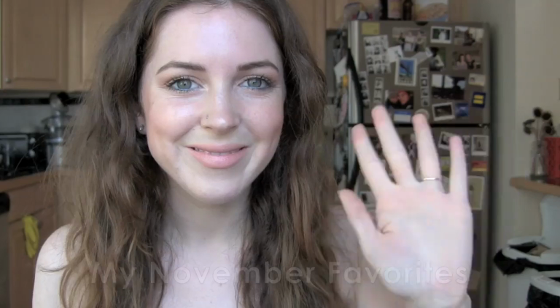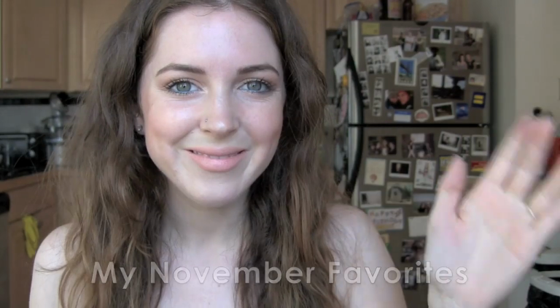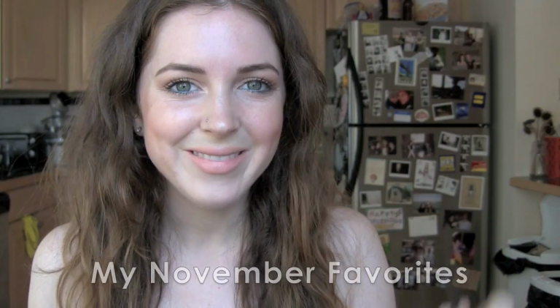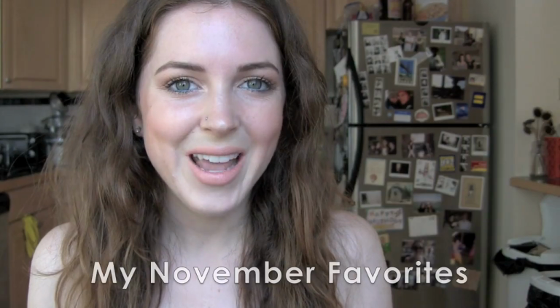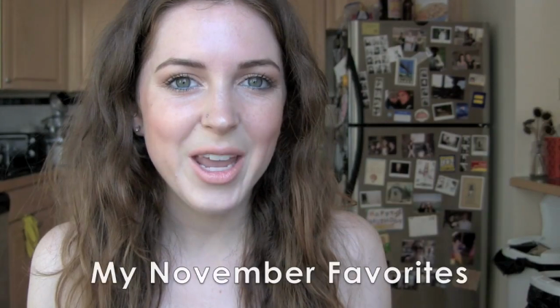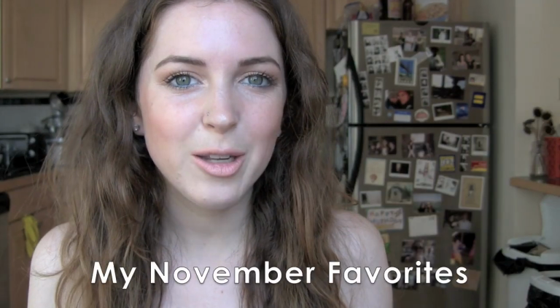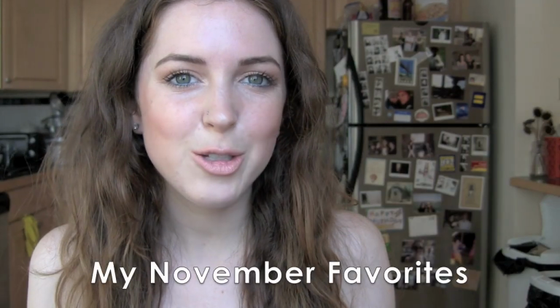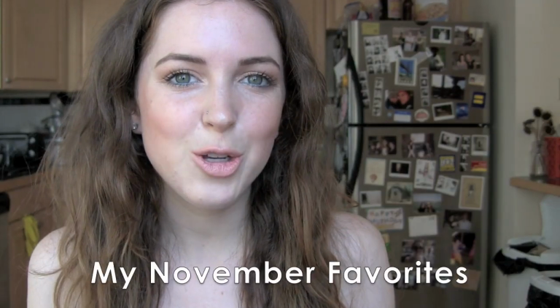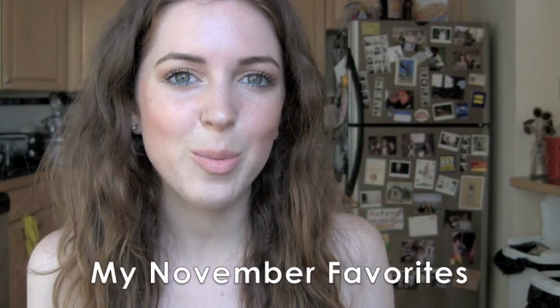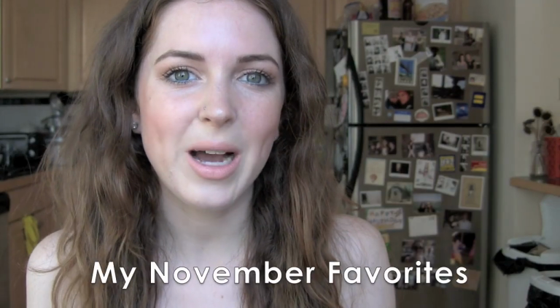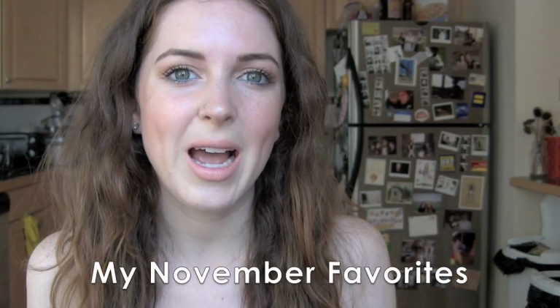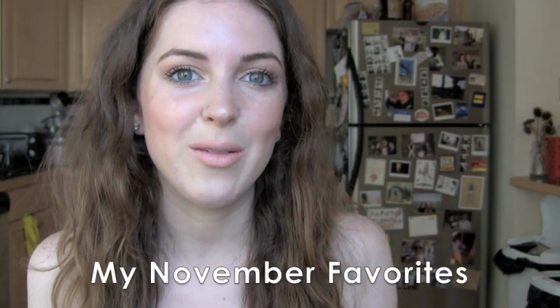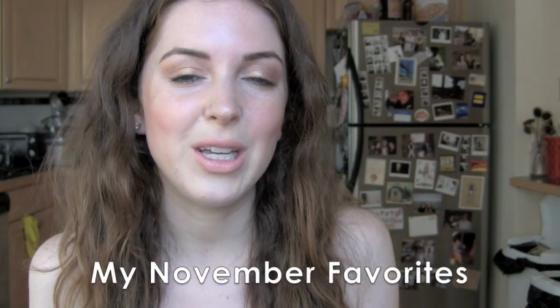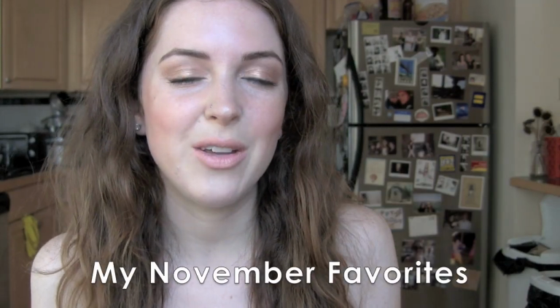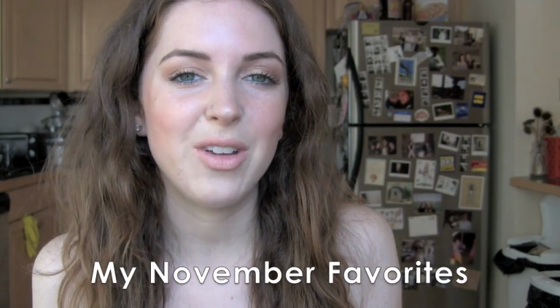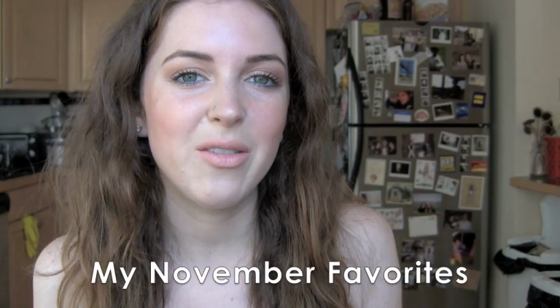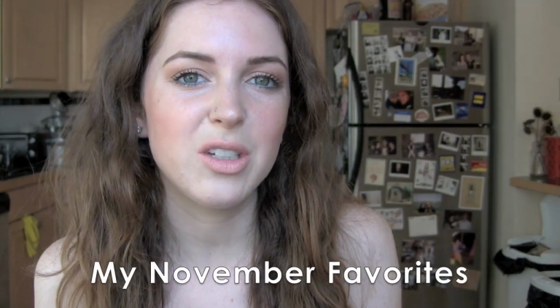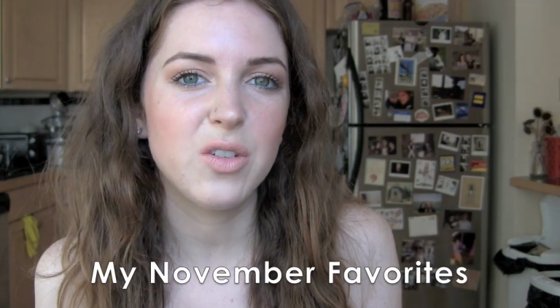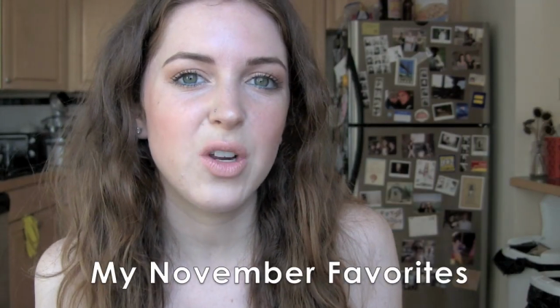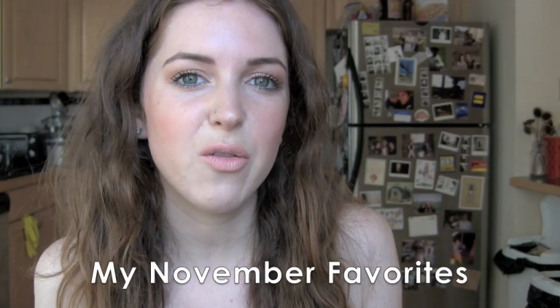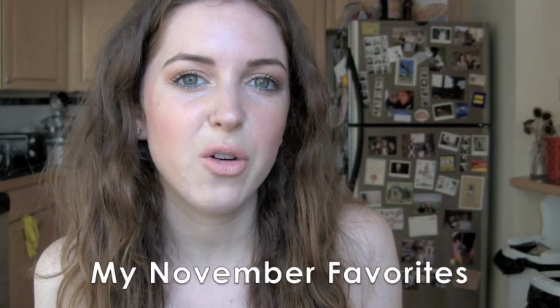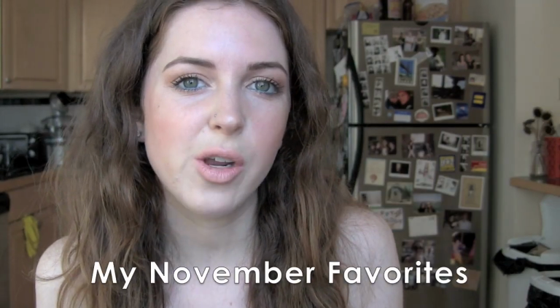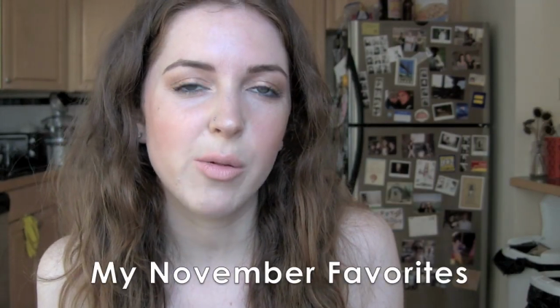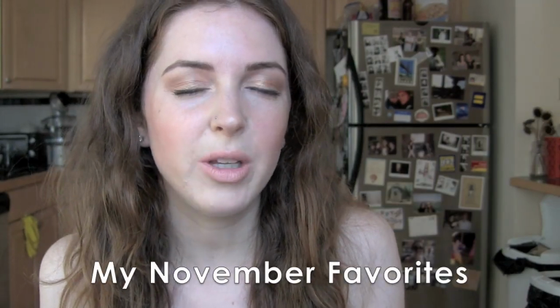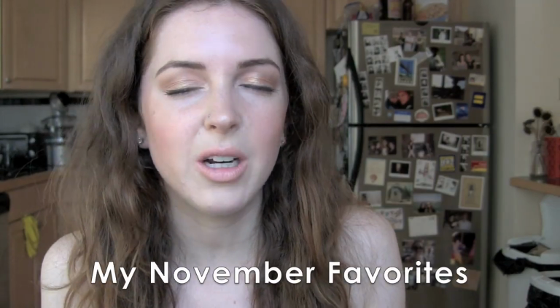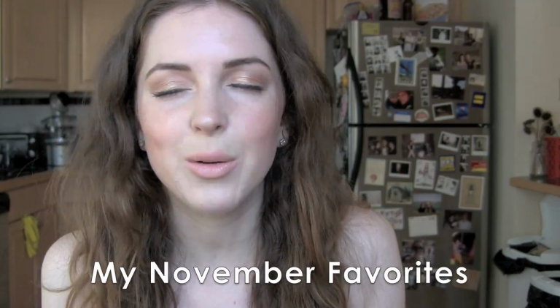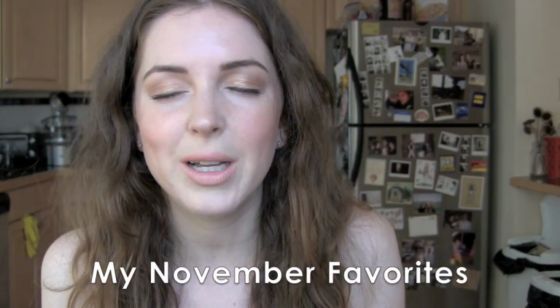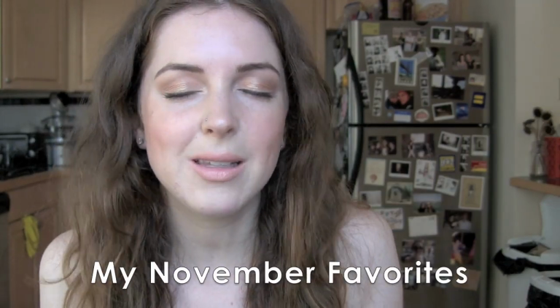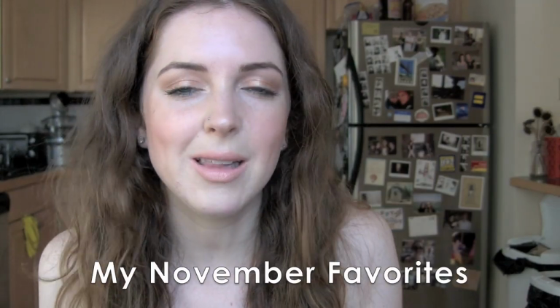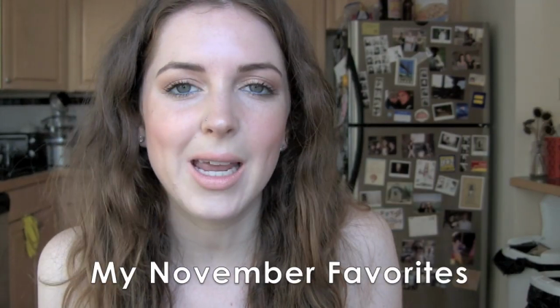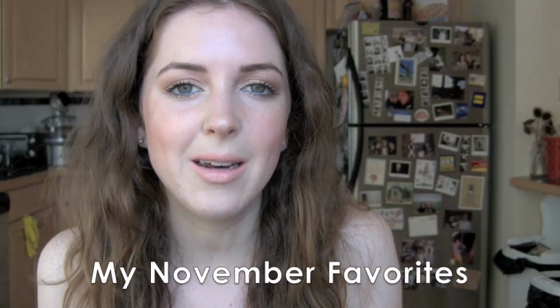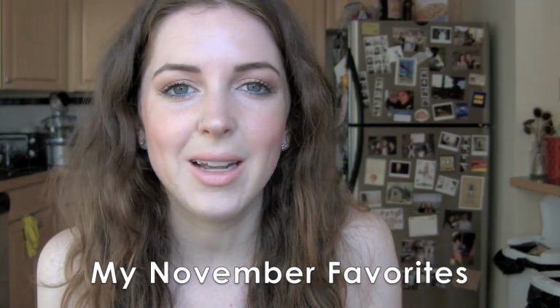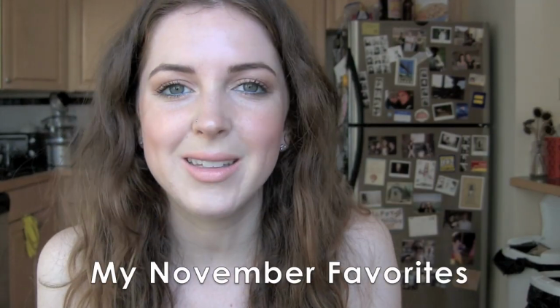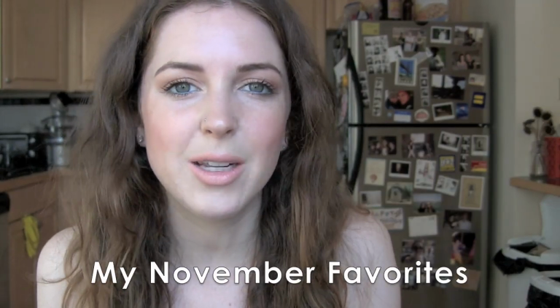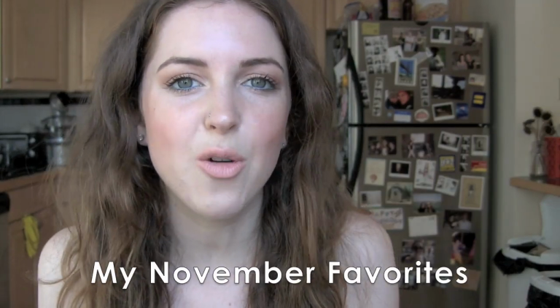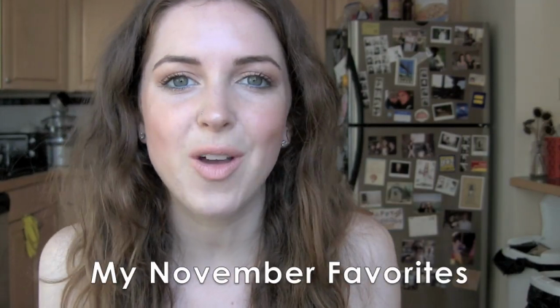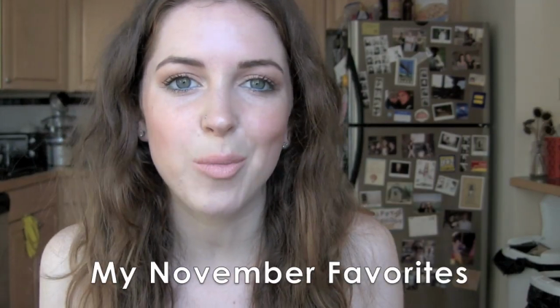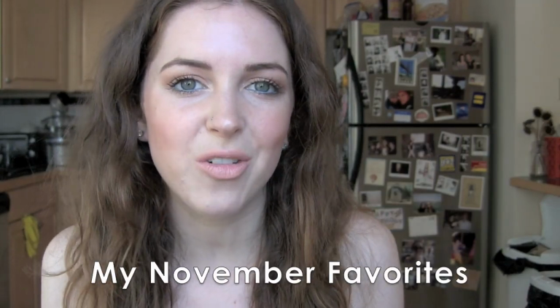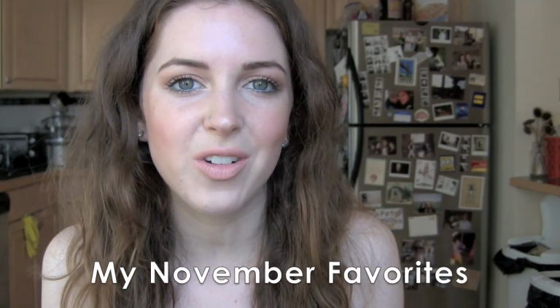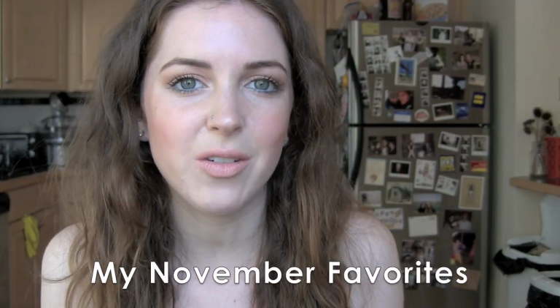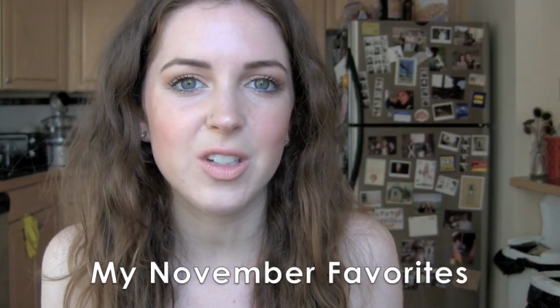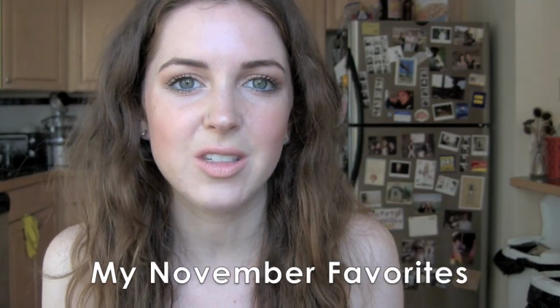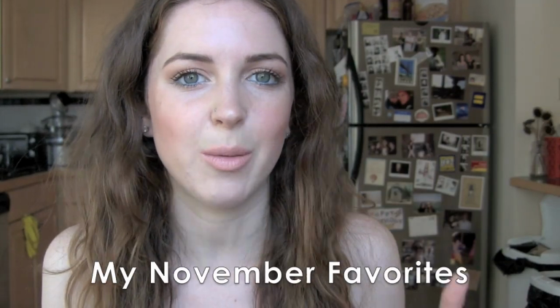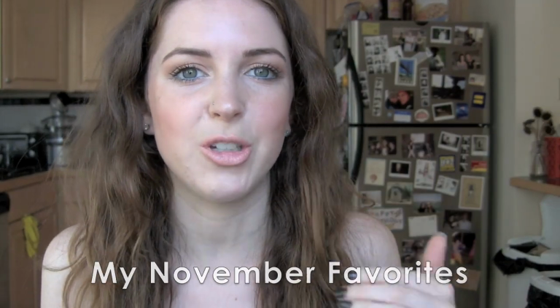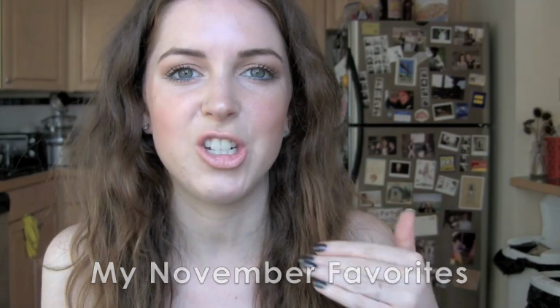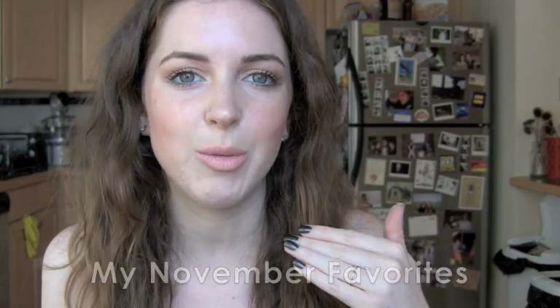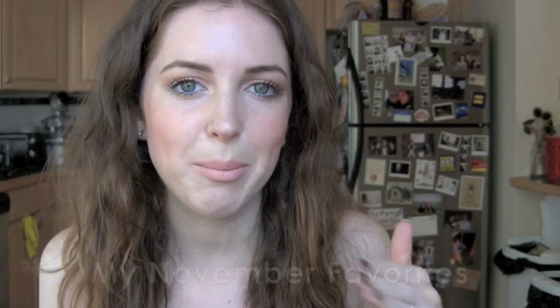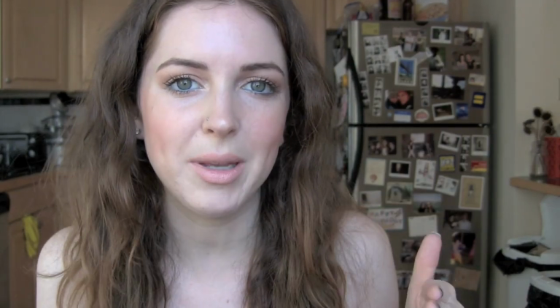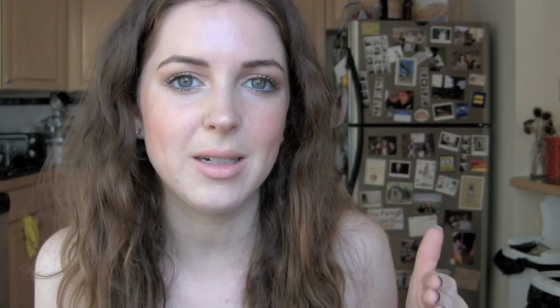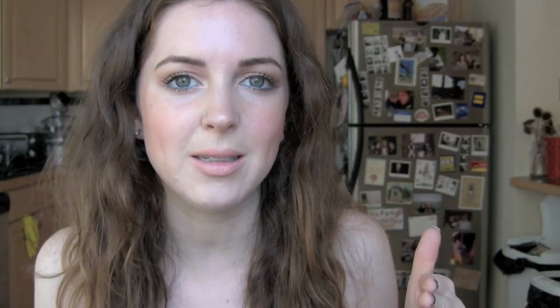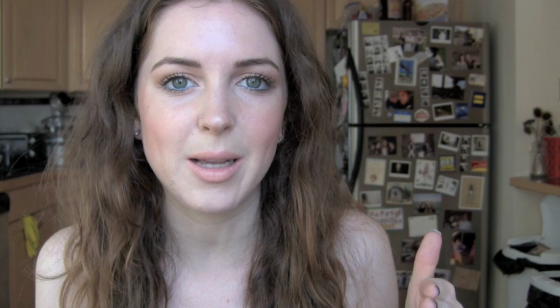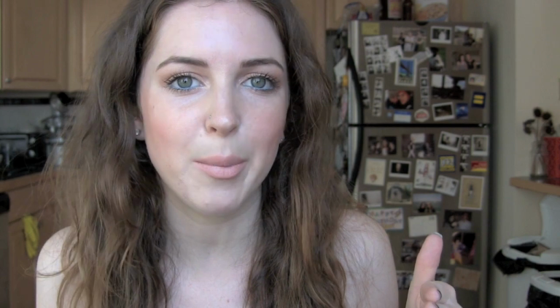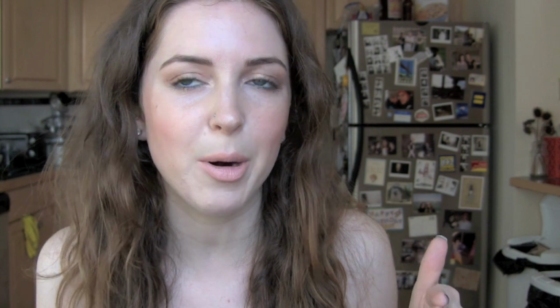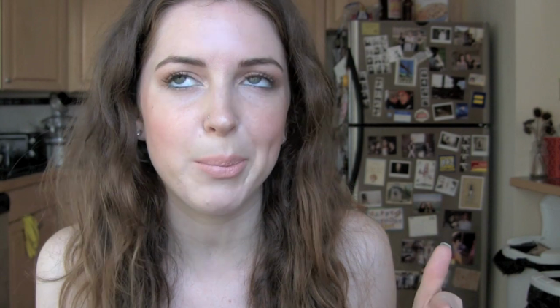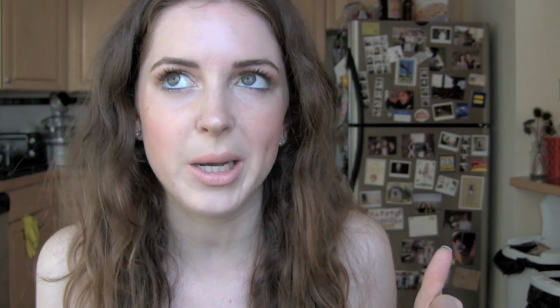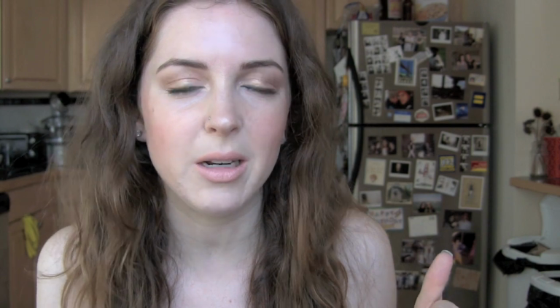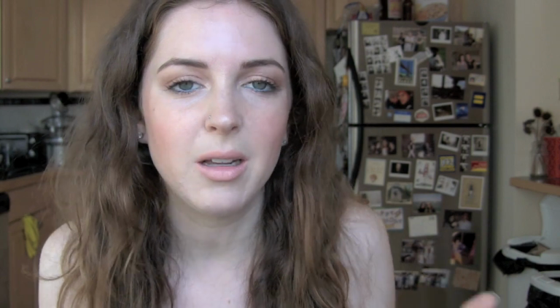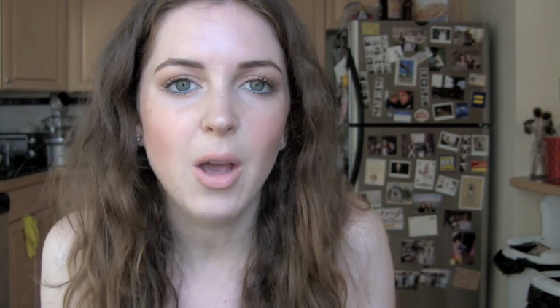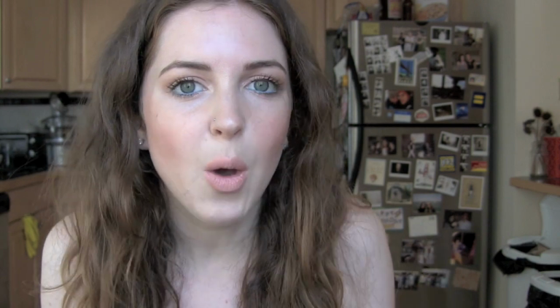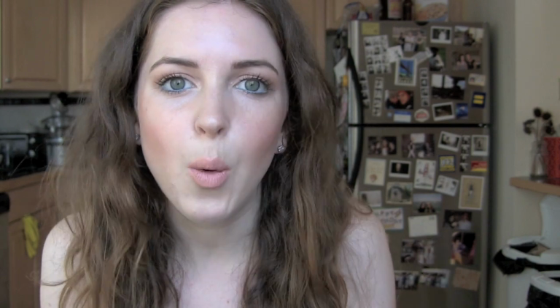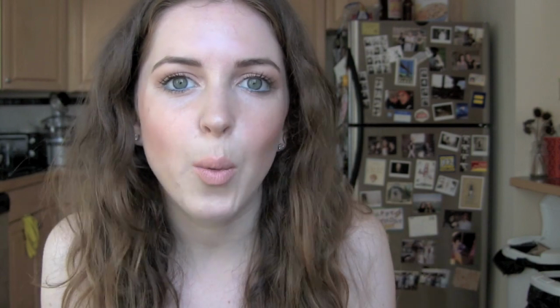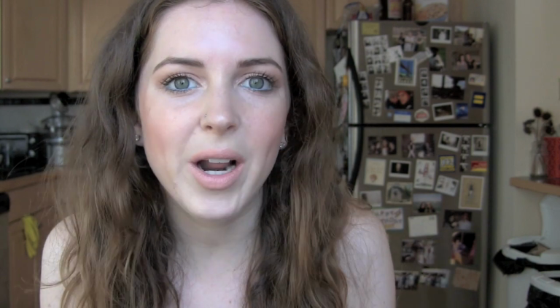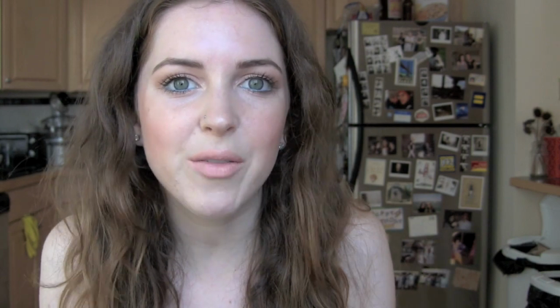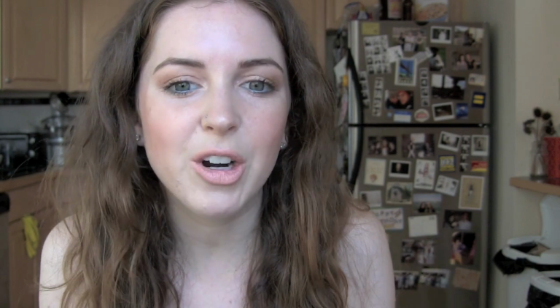Hey YouTube! I have a favorites video for you. It's late — it's a November favorites coming to you in mid-December, but whatever.